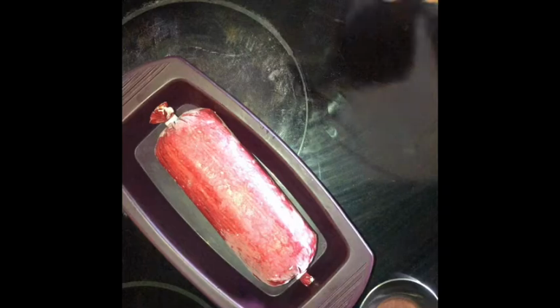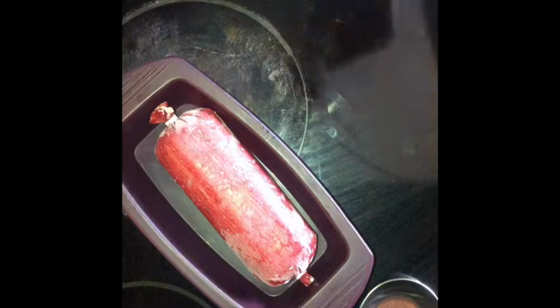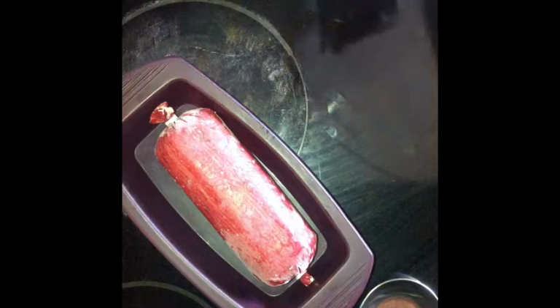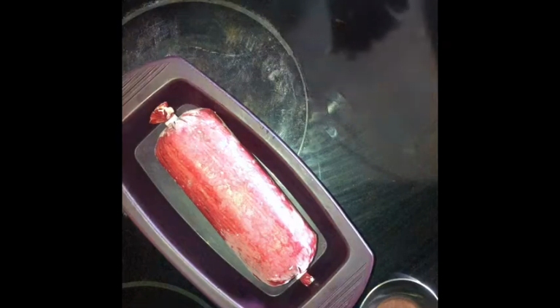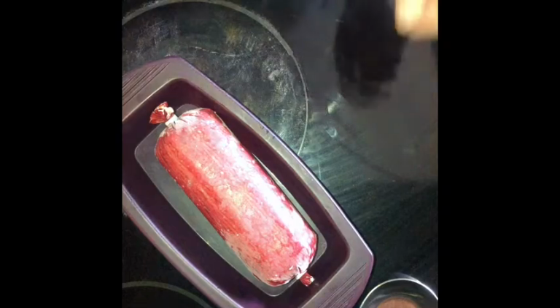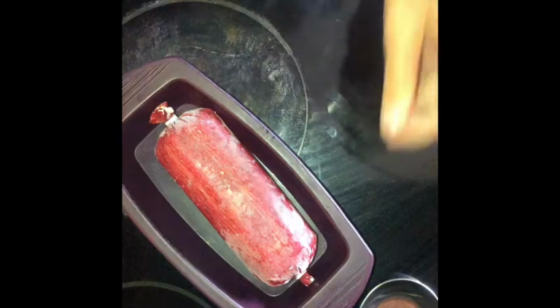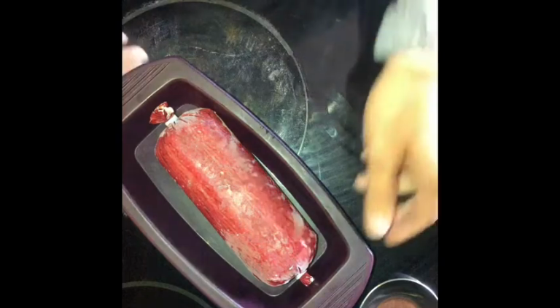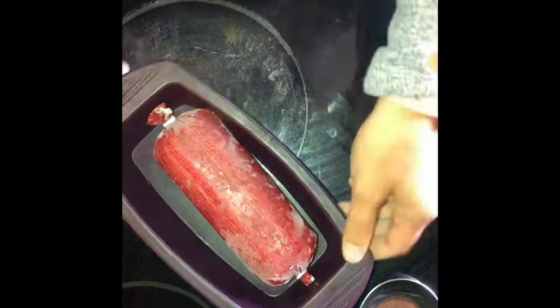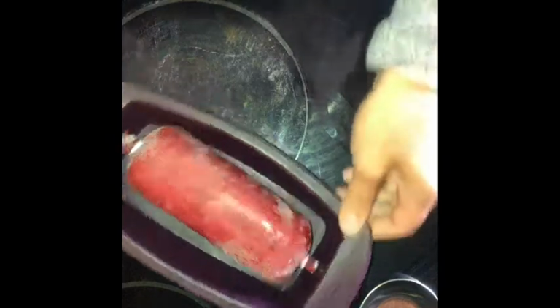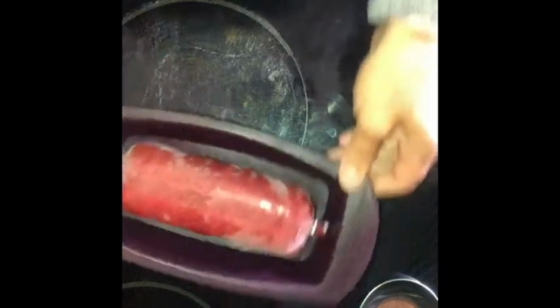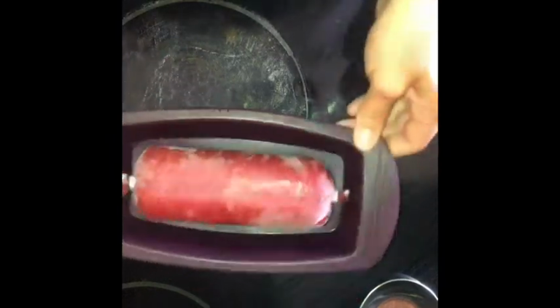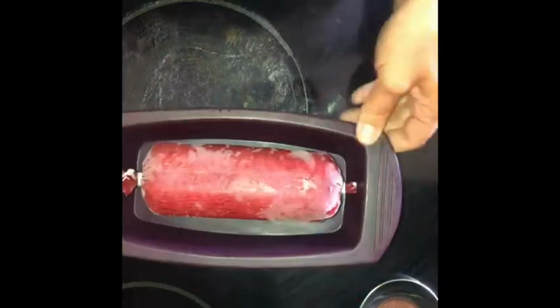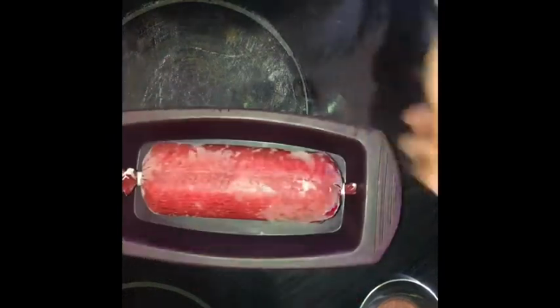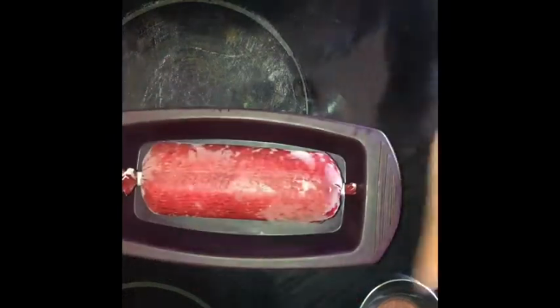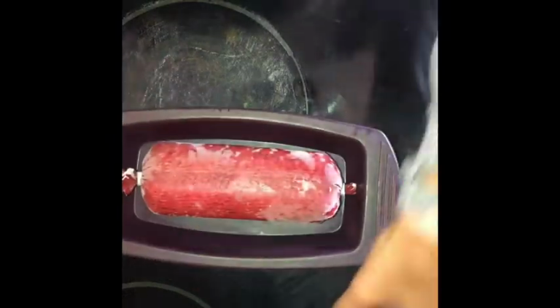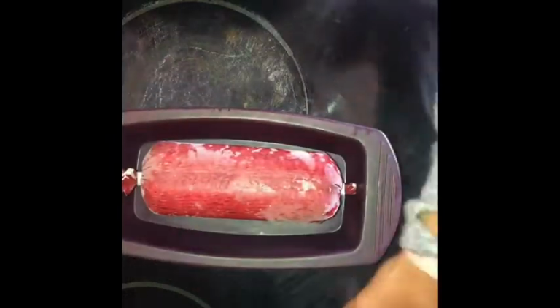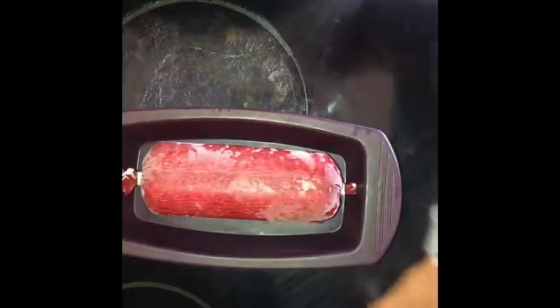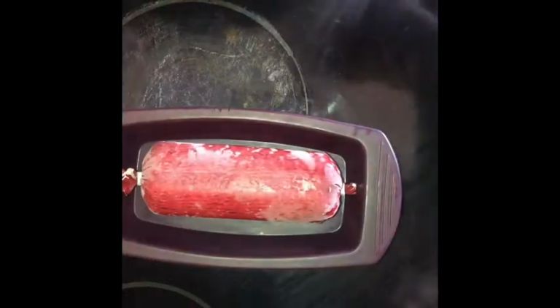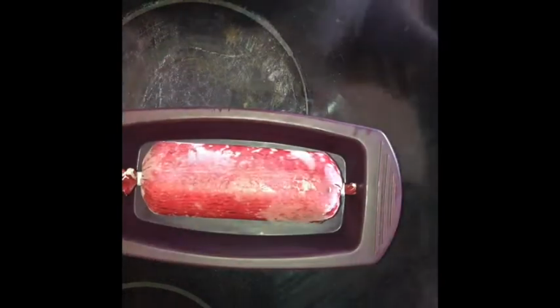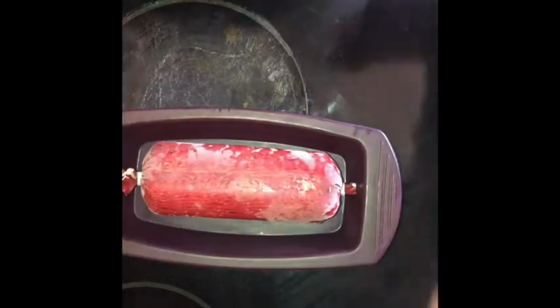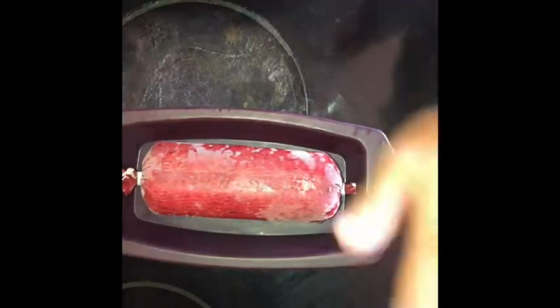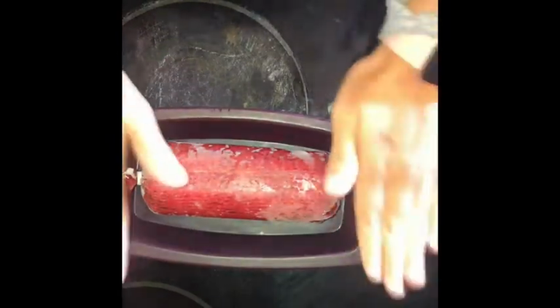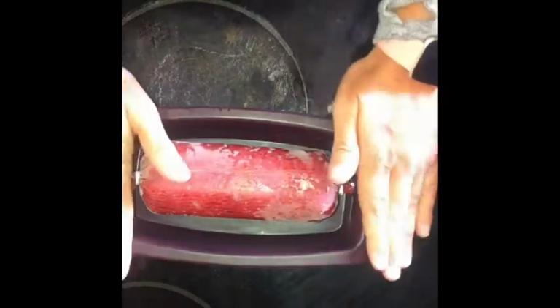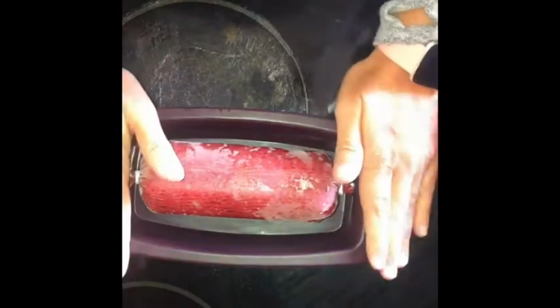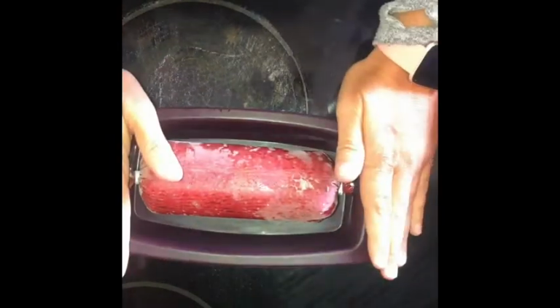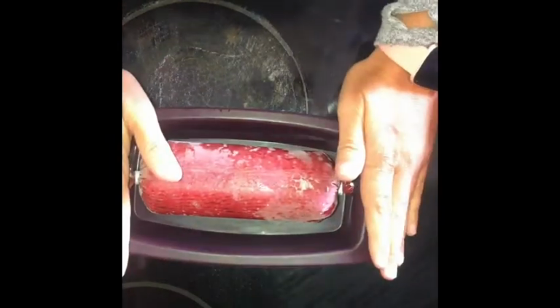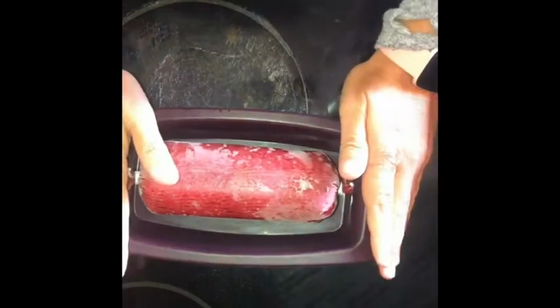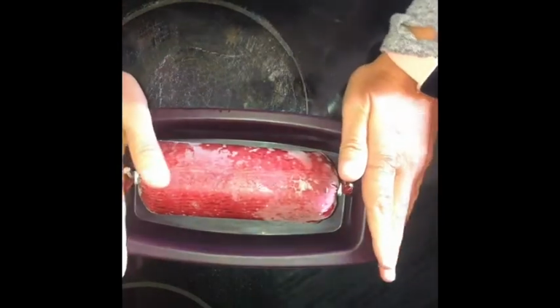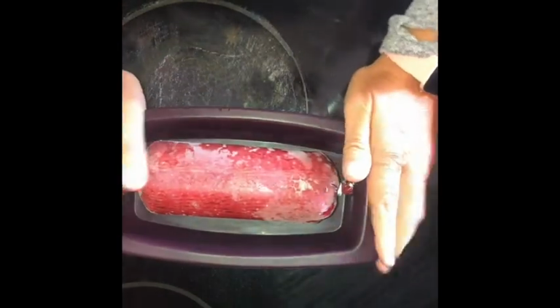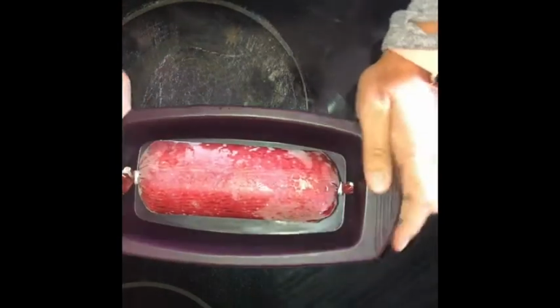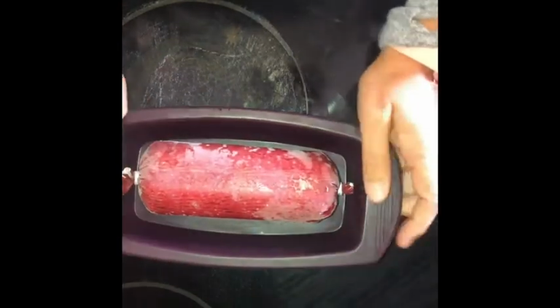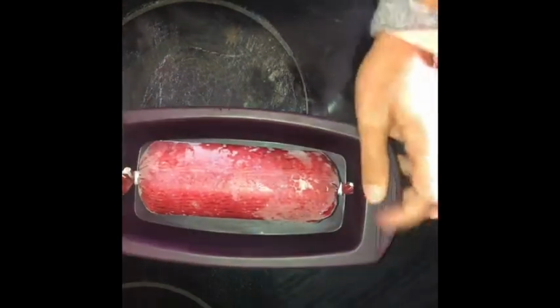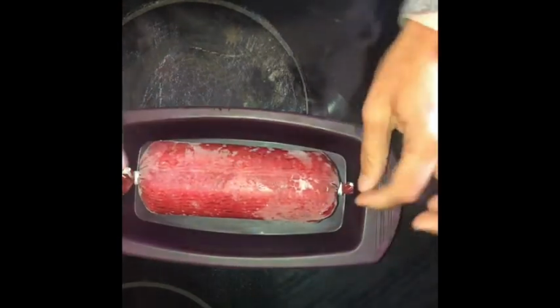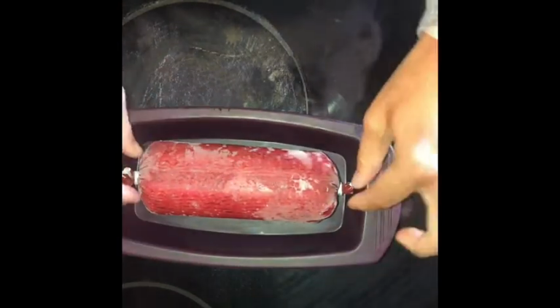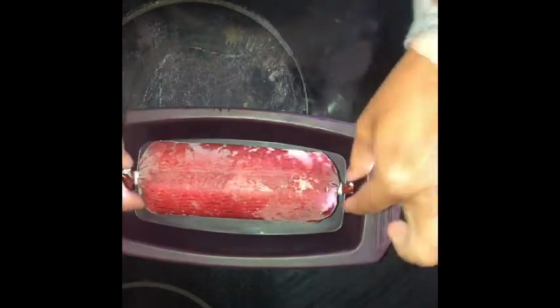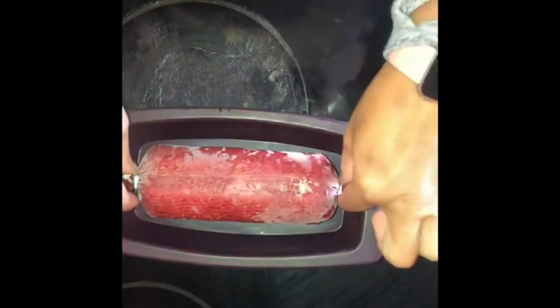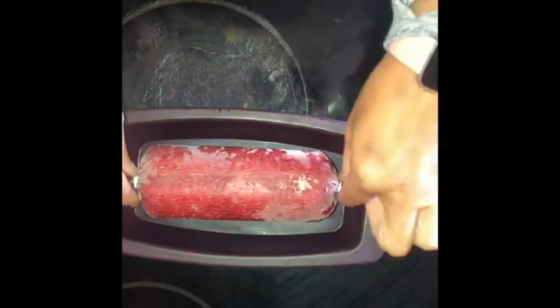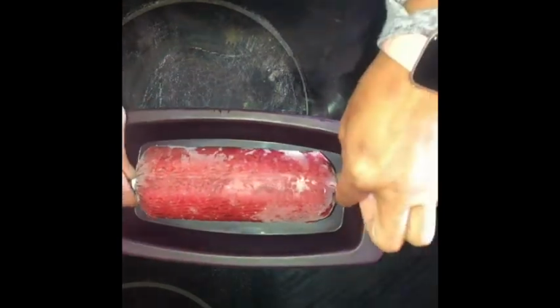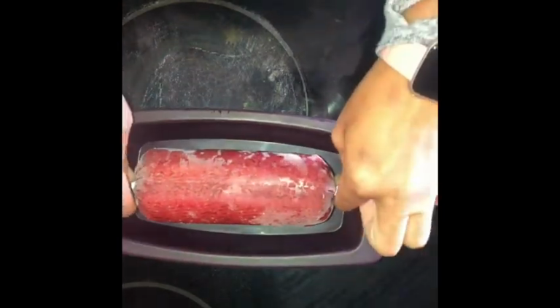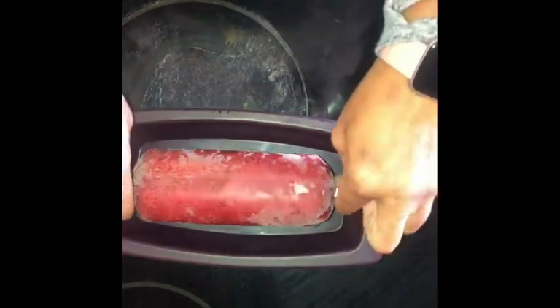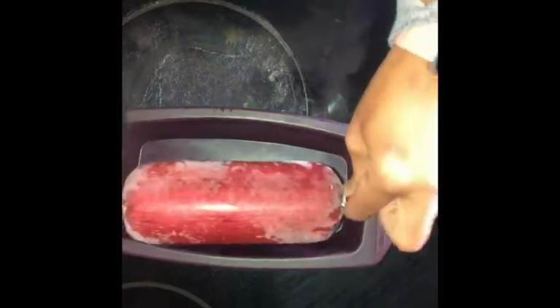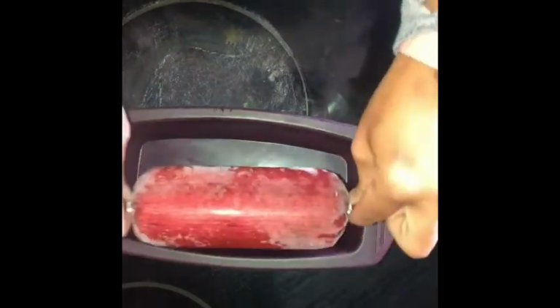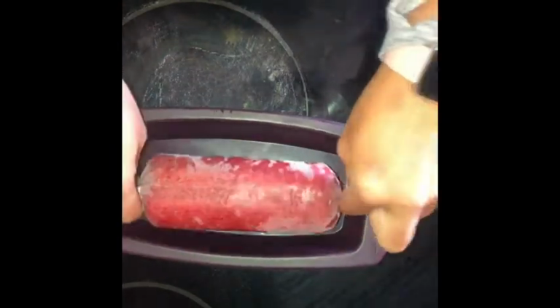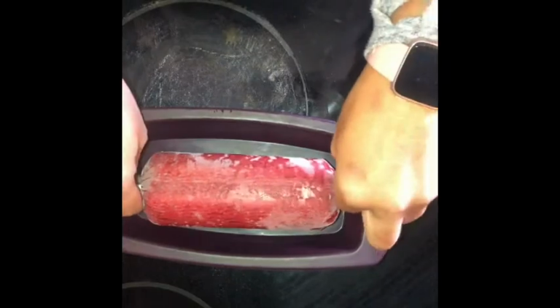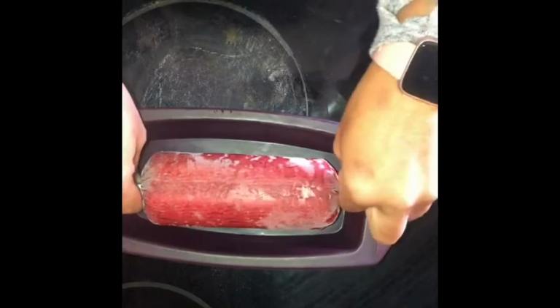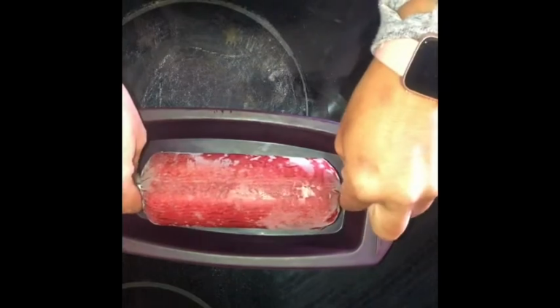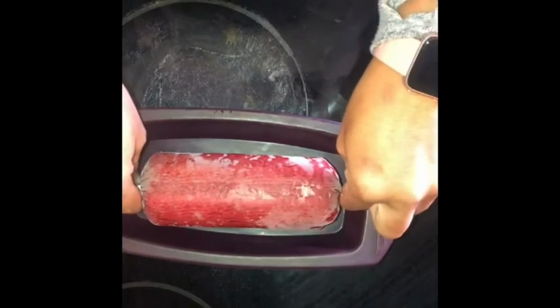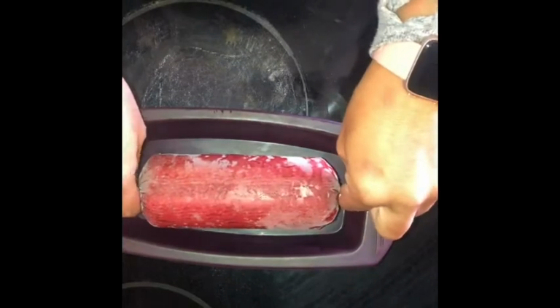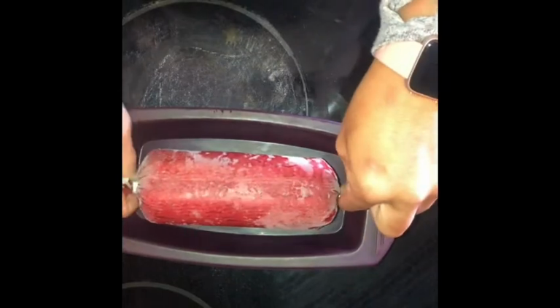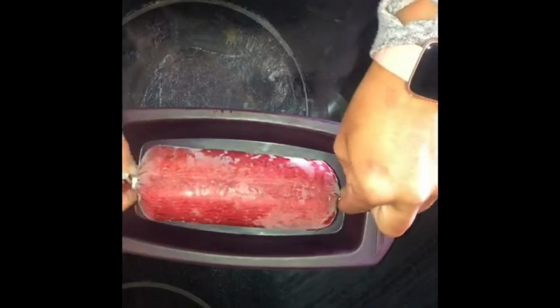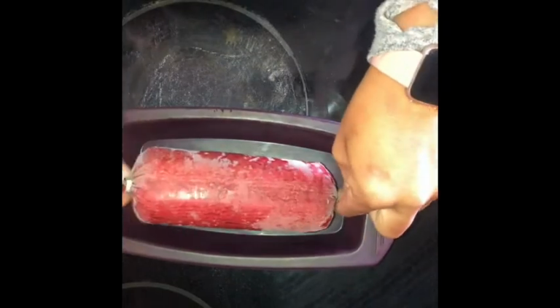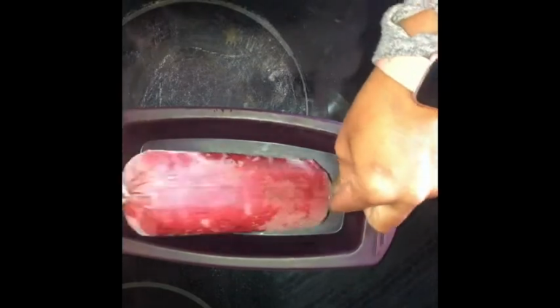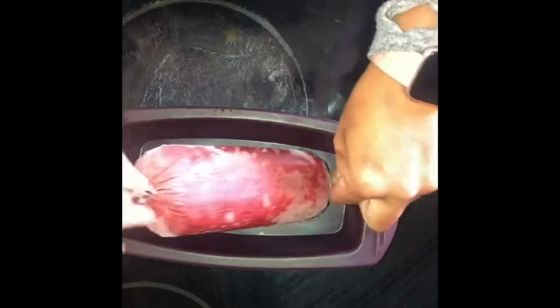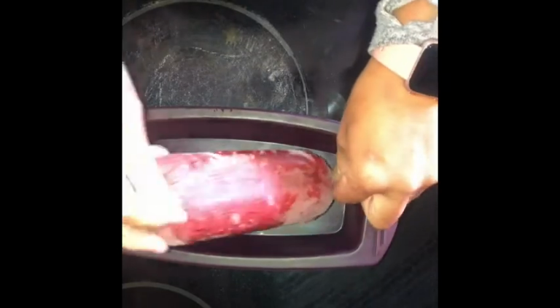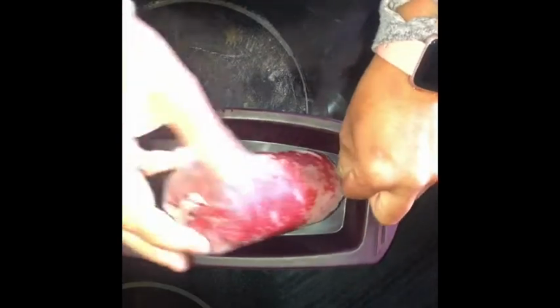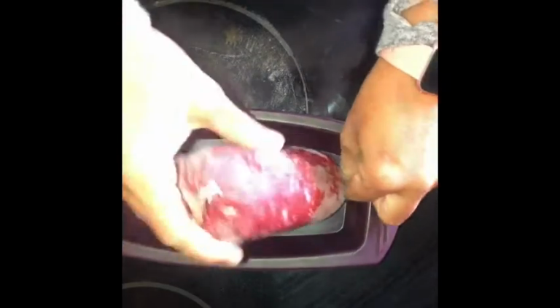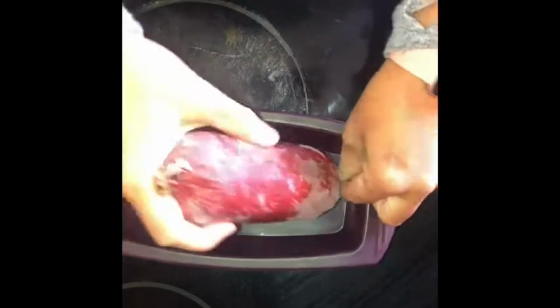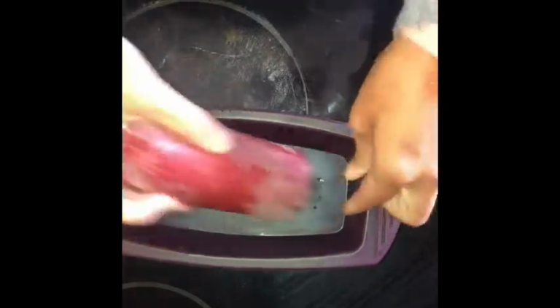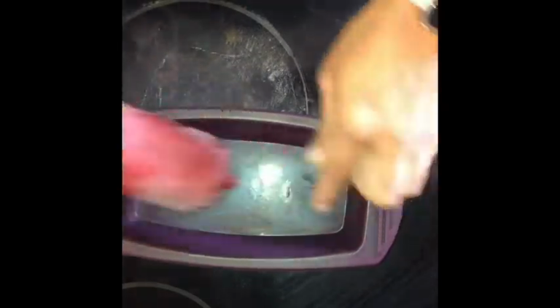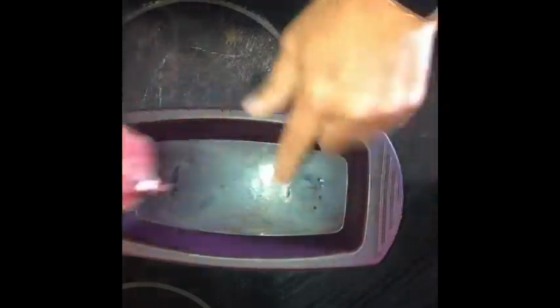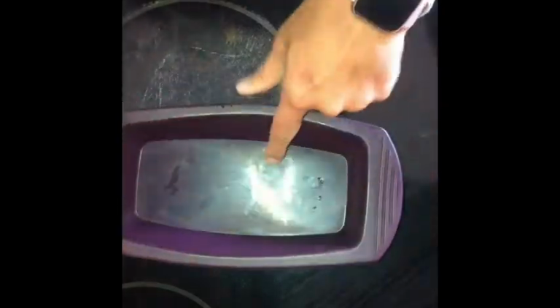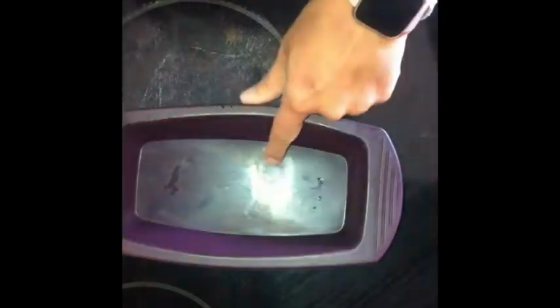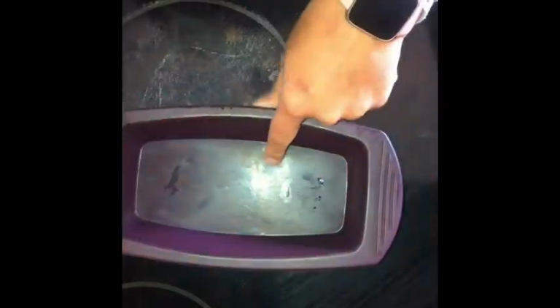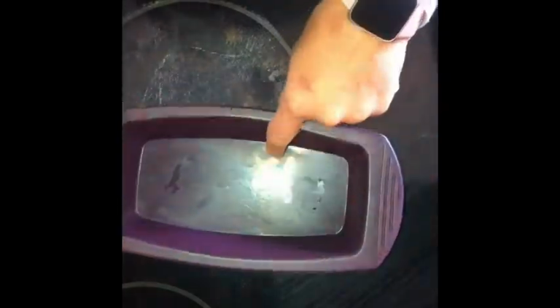Hi you guys, I just wanted to show you how easy it is to cook ground beef from frozen in our Epicure steamer.